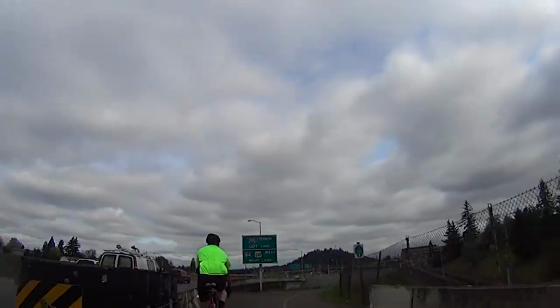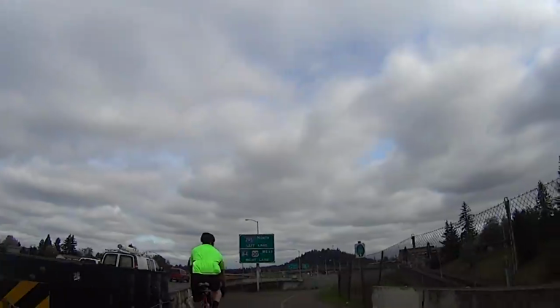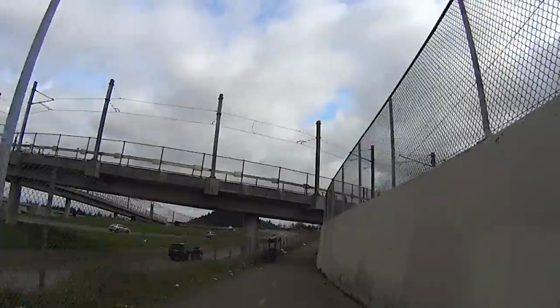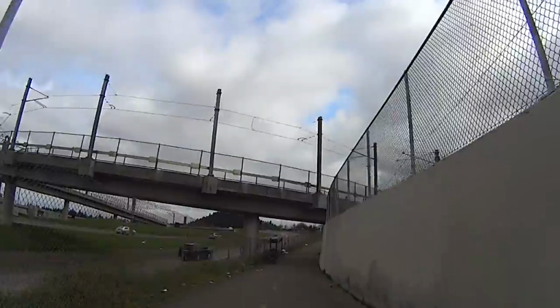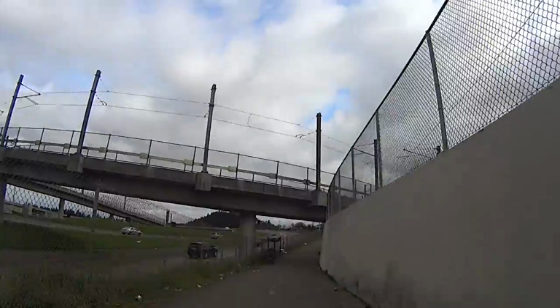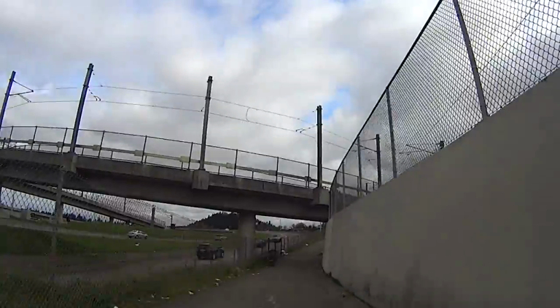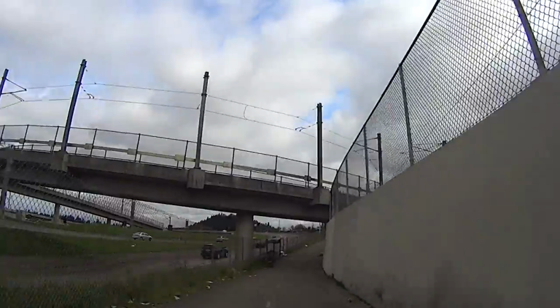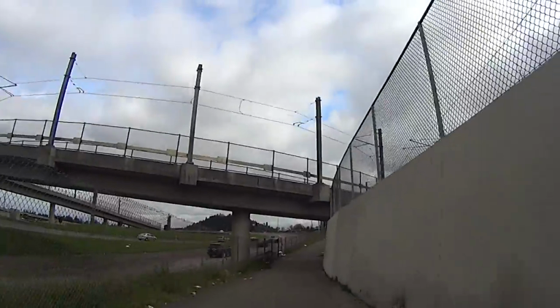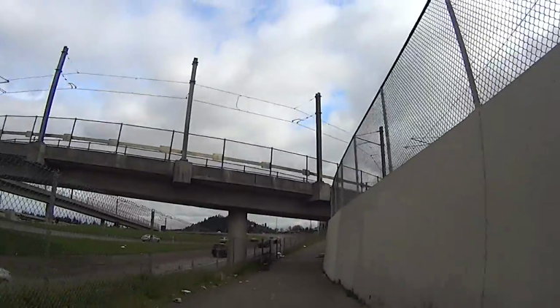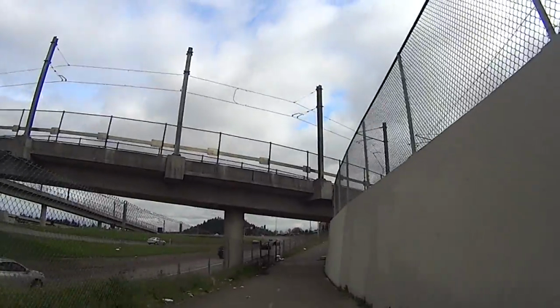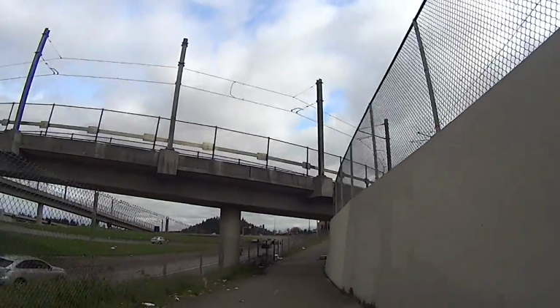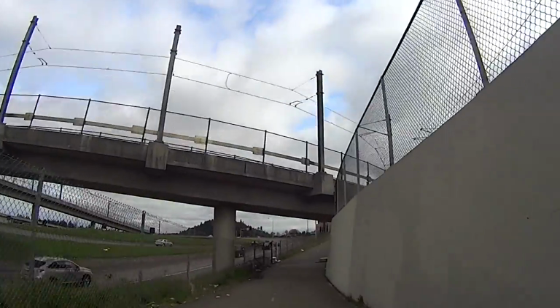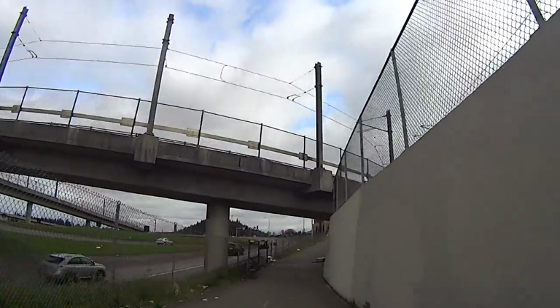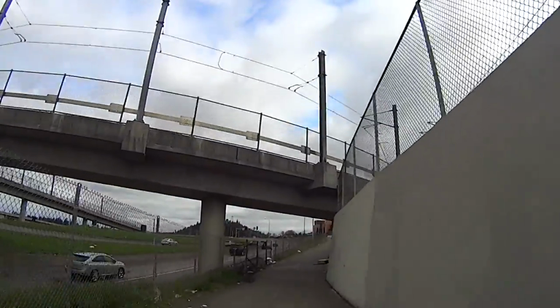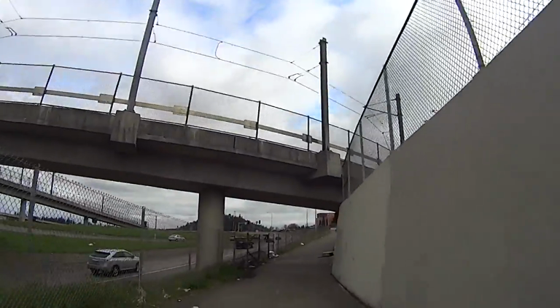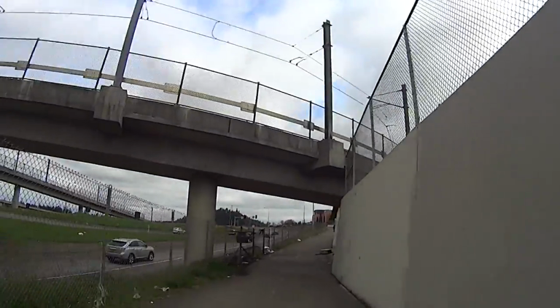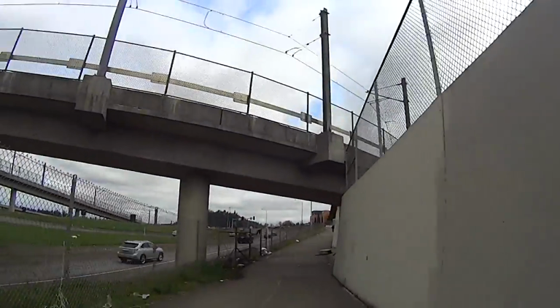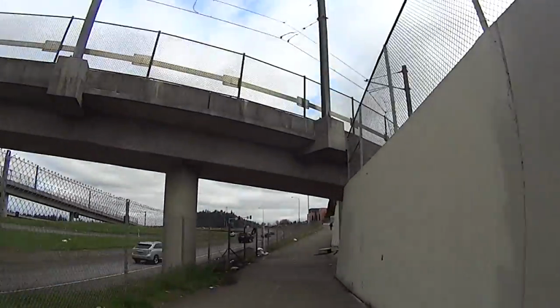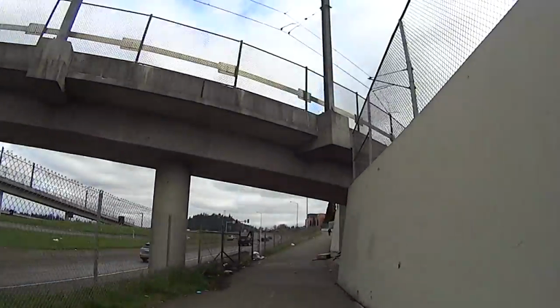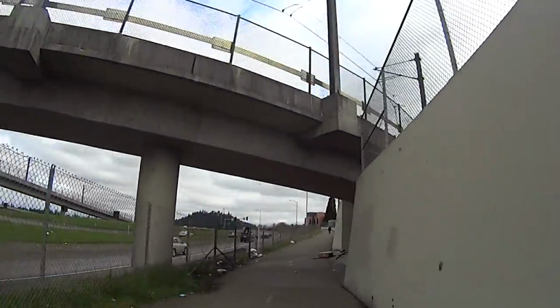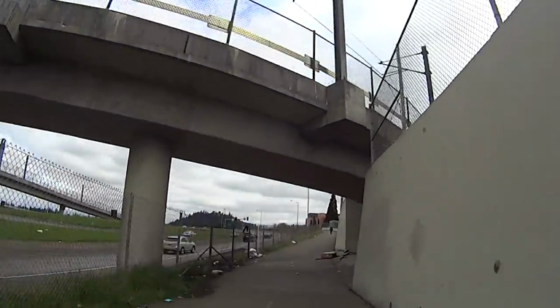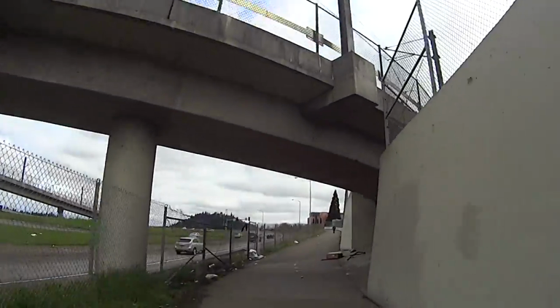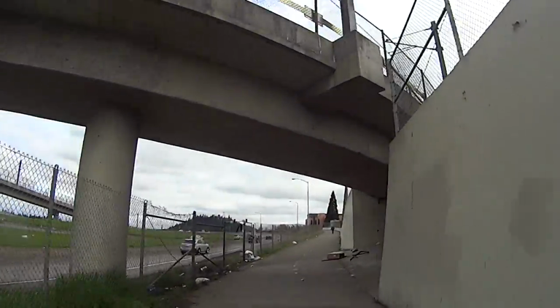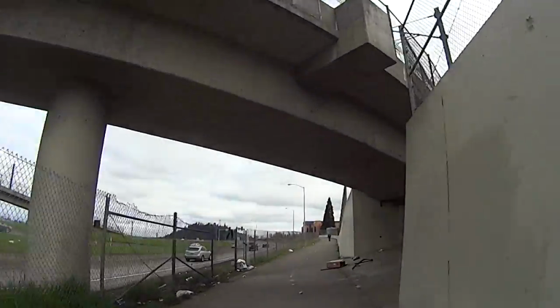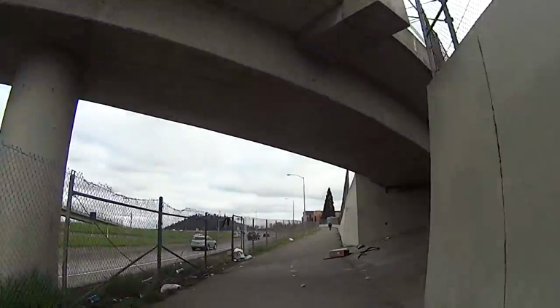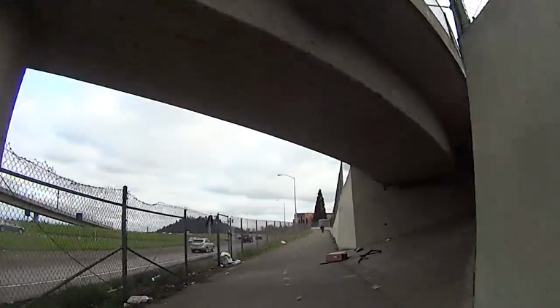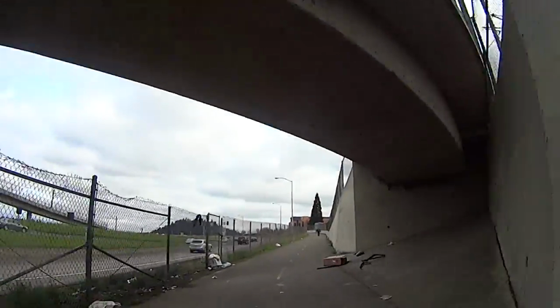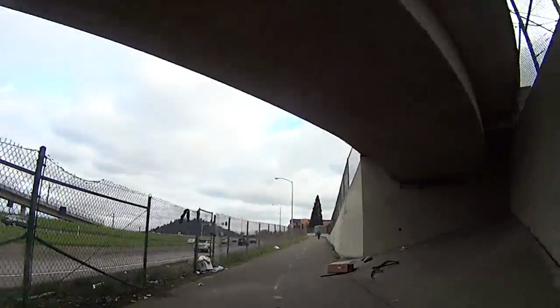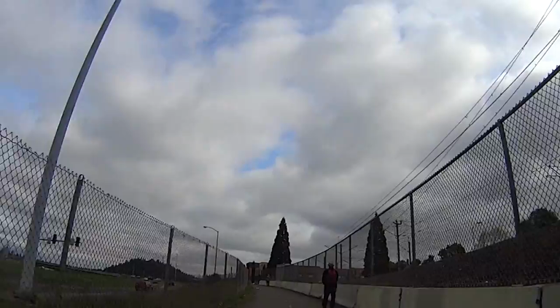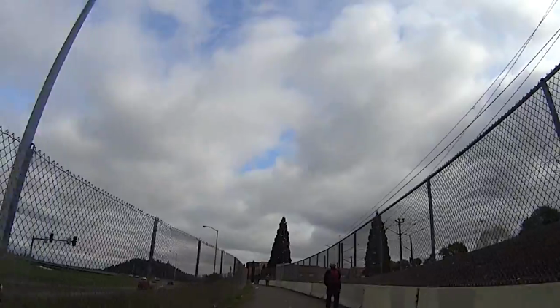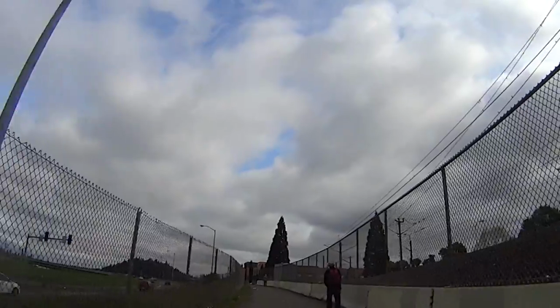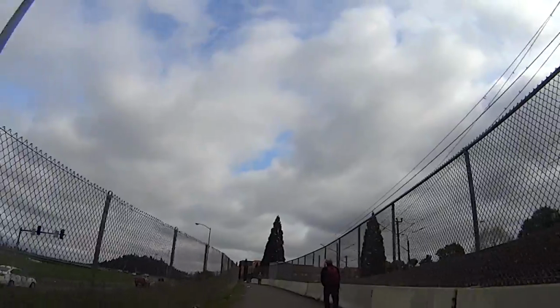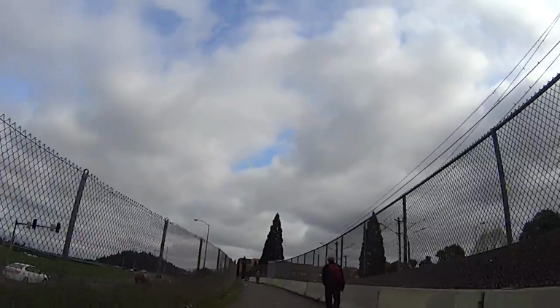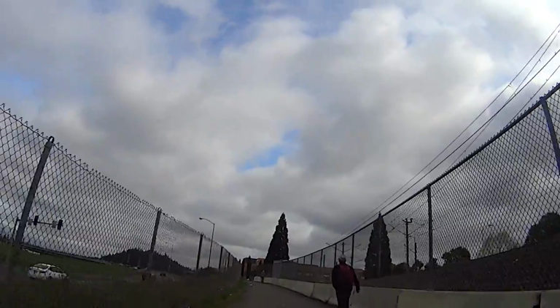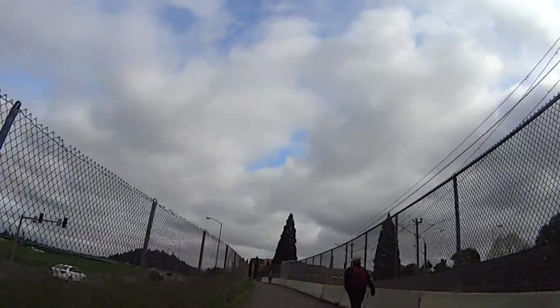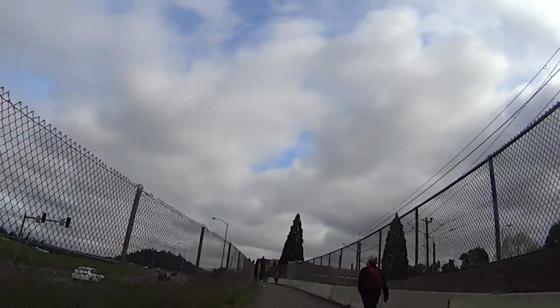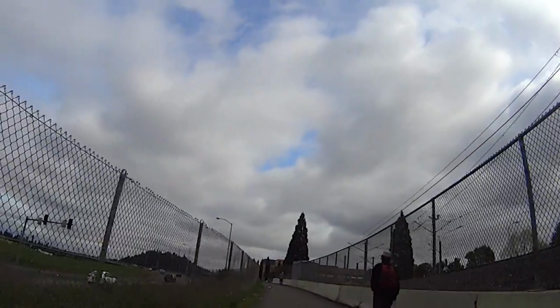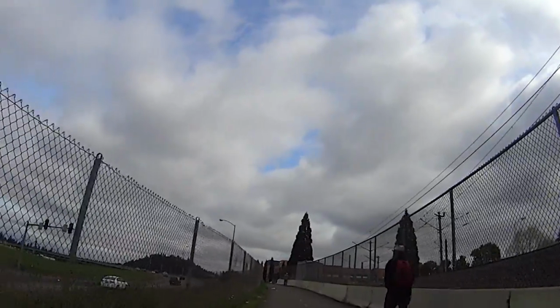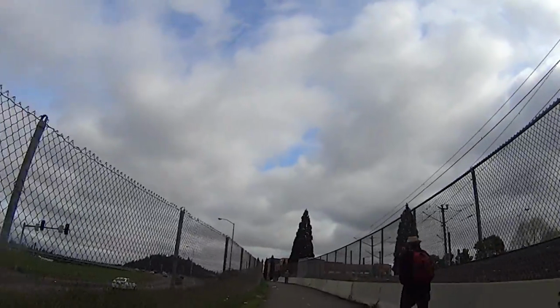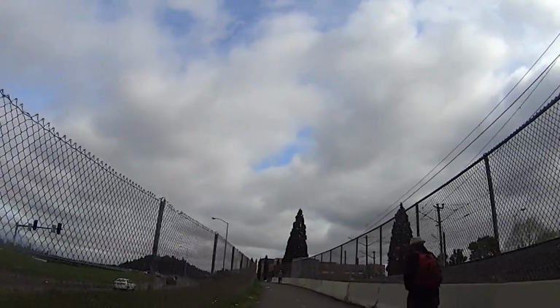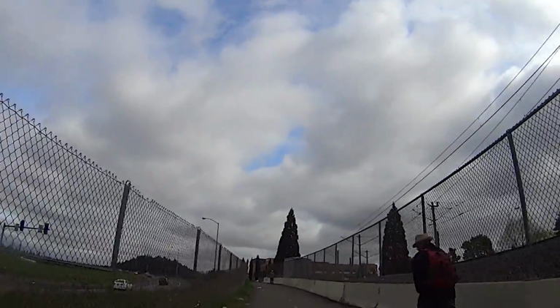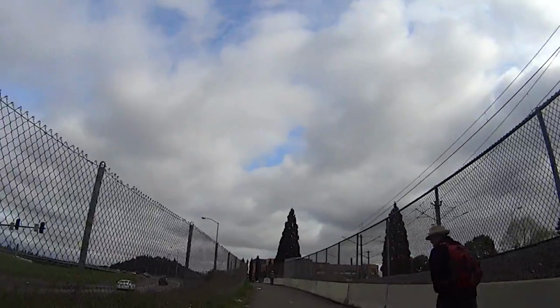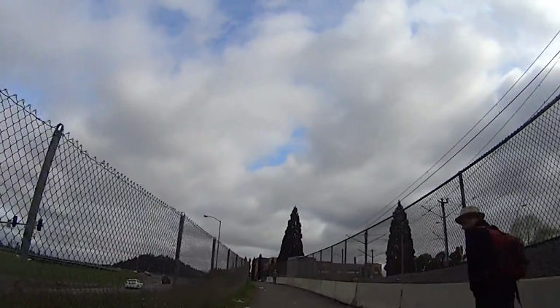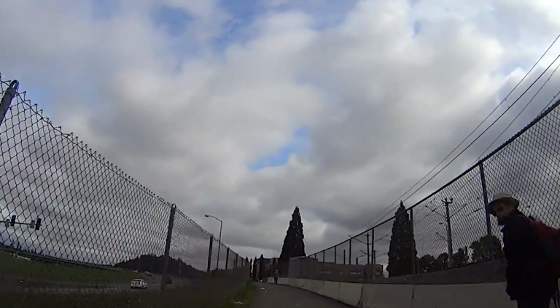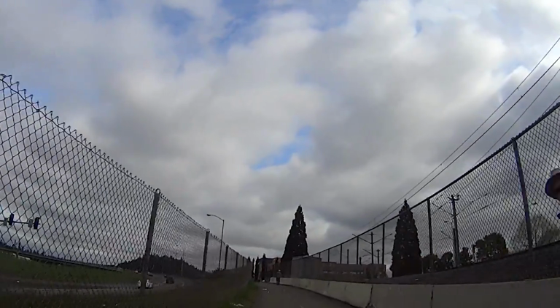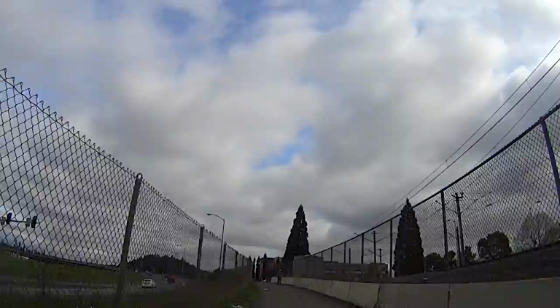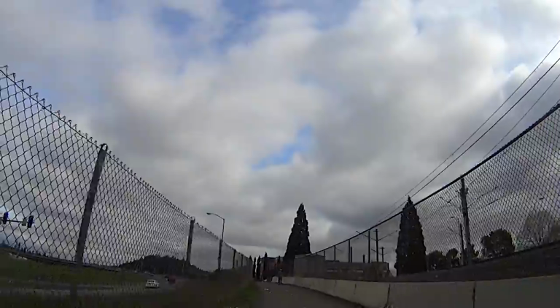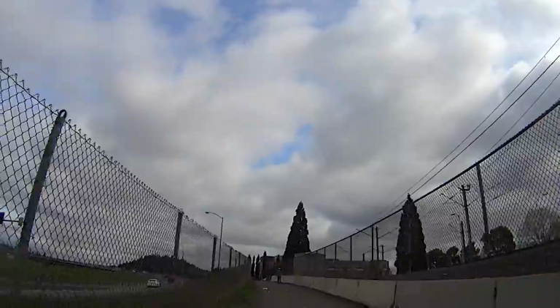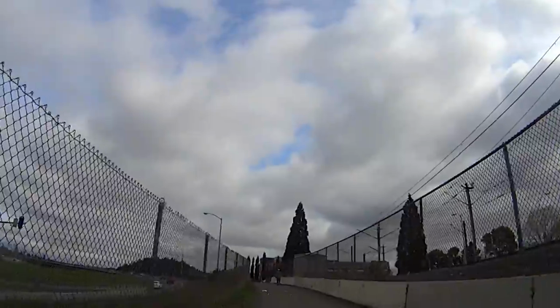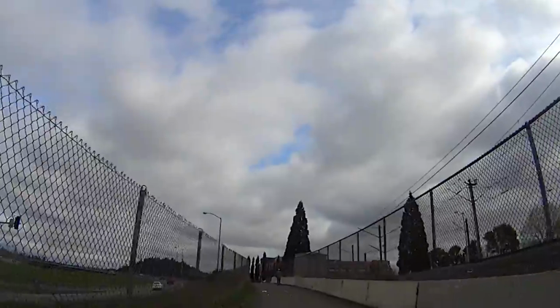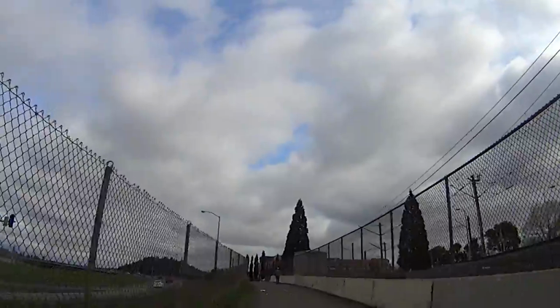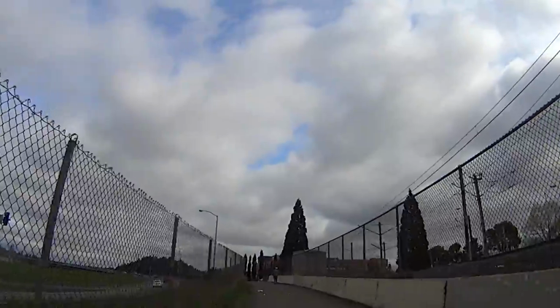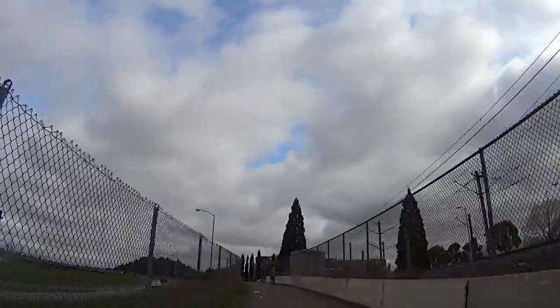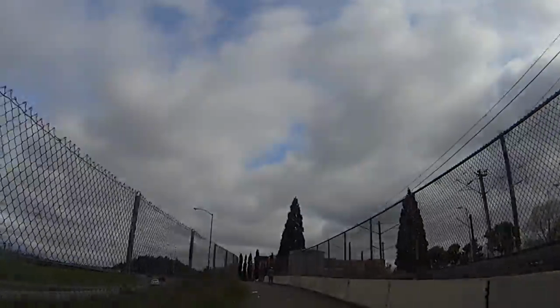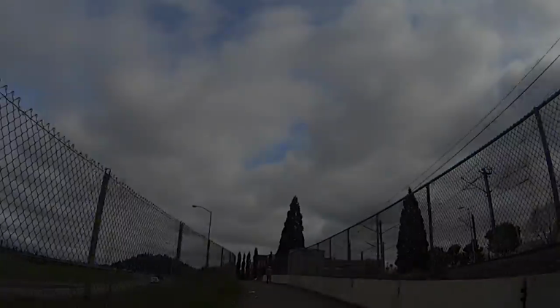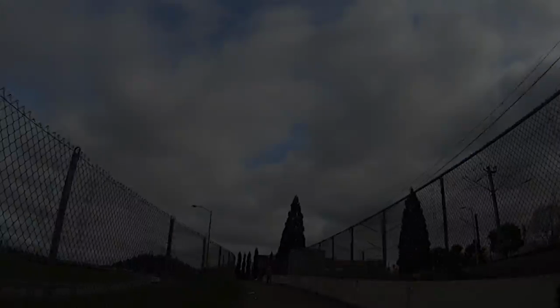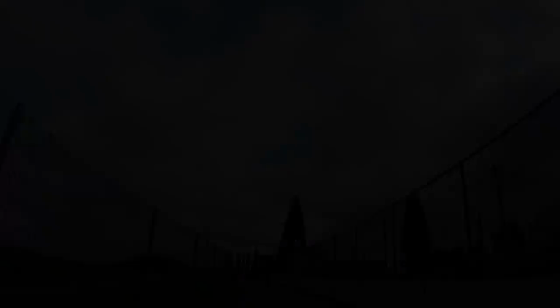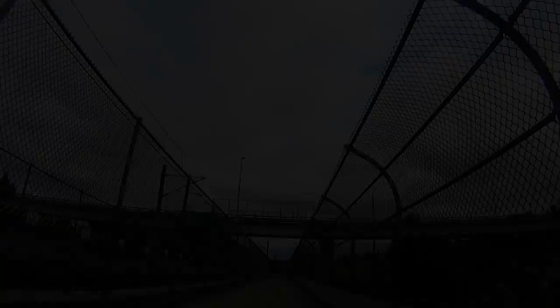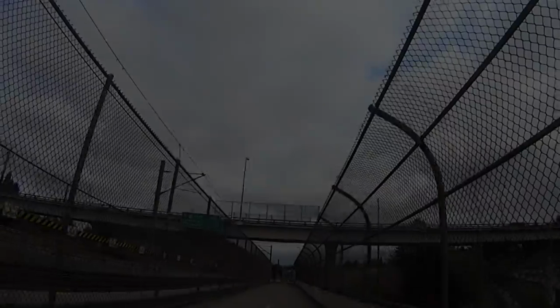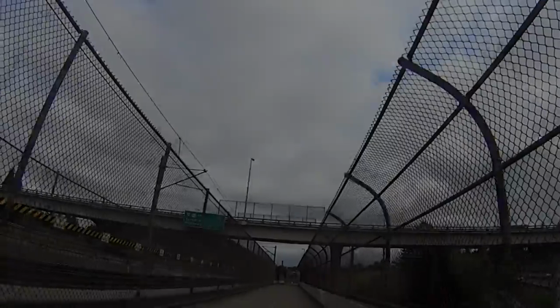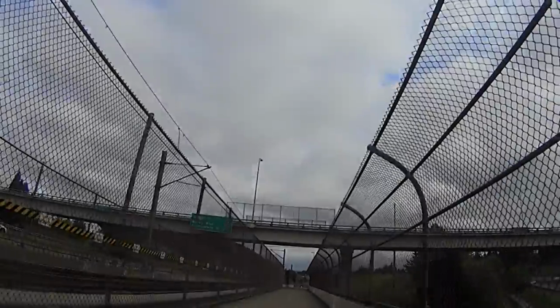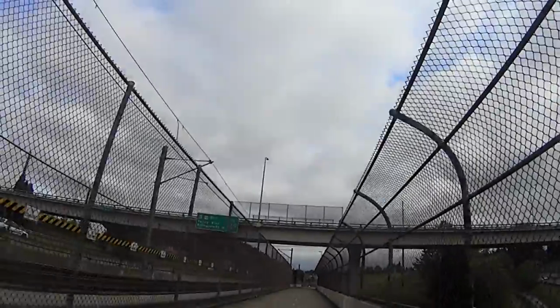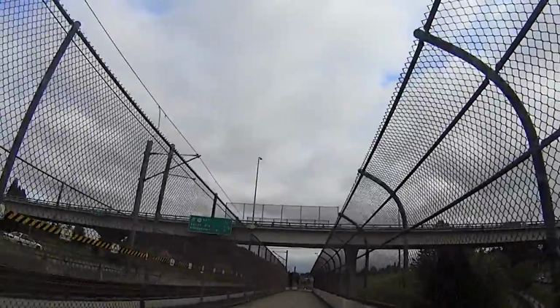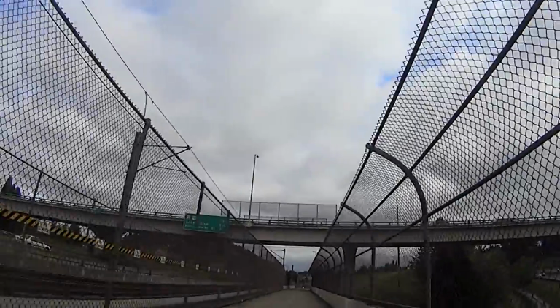About a mile after the crossing, we'll pass by the Gateway Transit Center. Keep a close eye out for pedestrians along here.